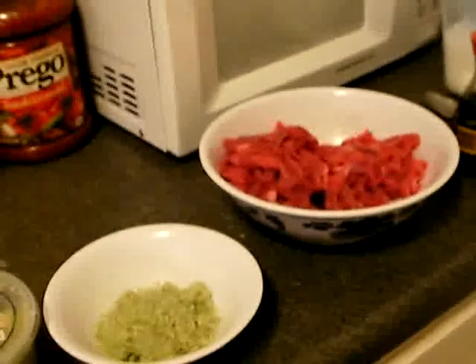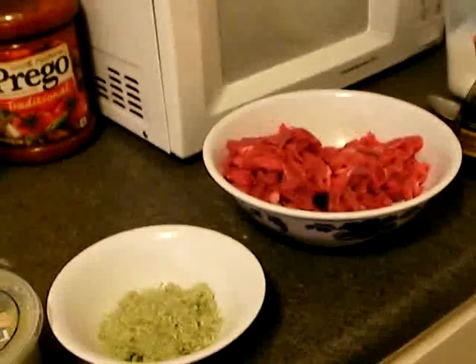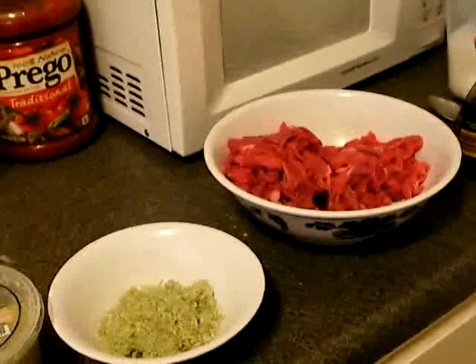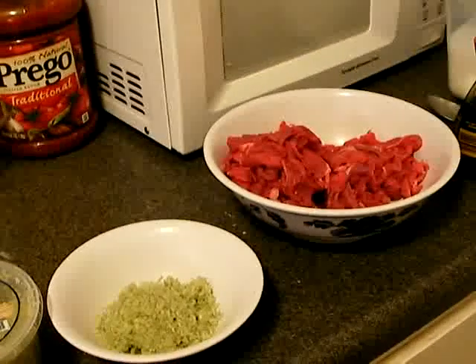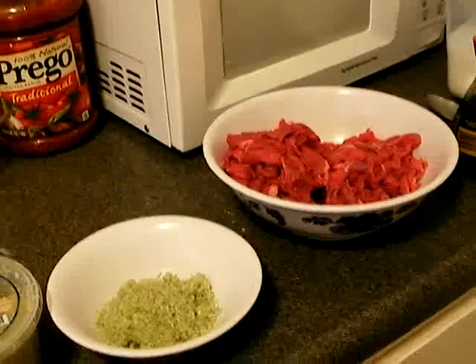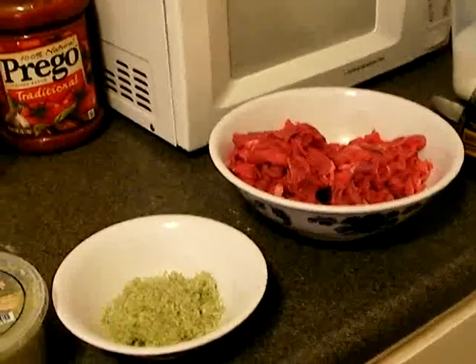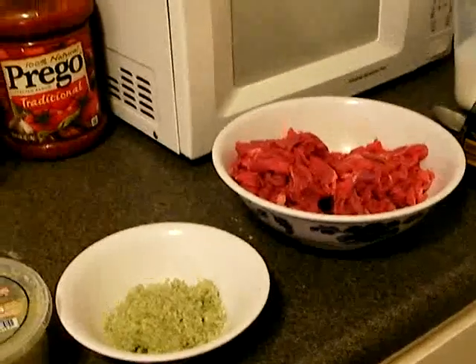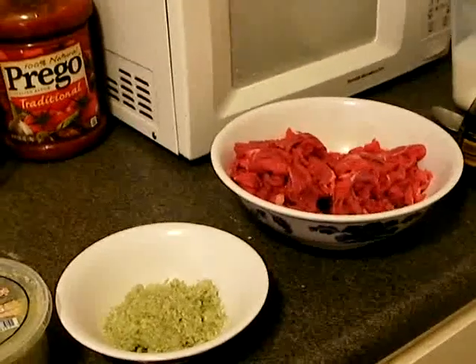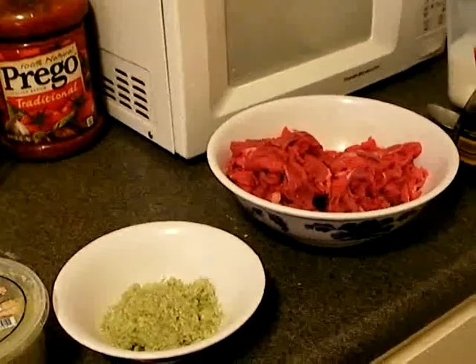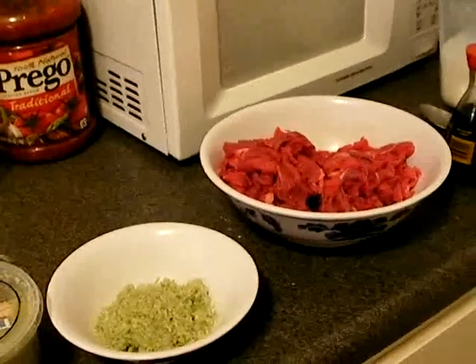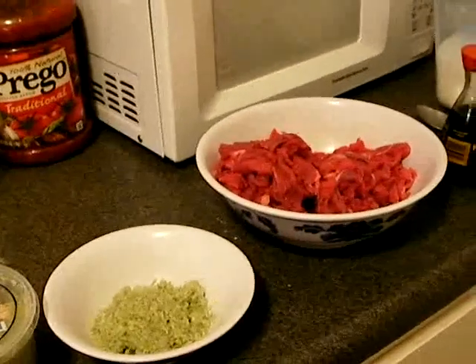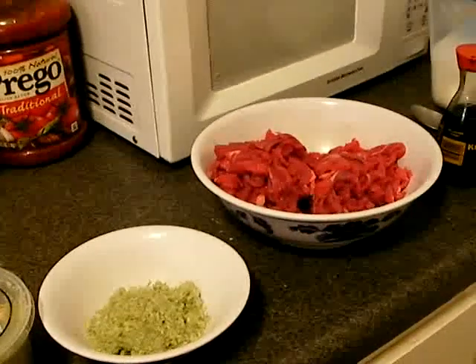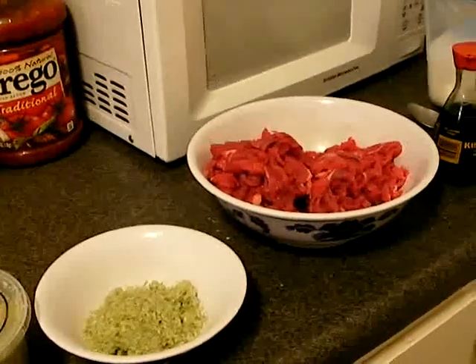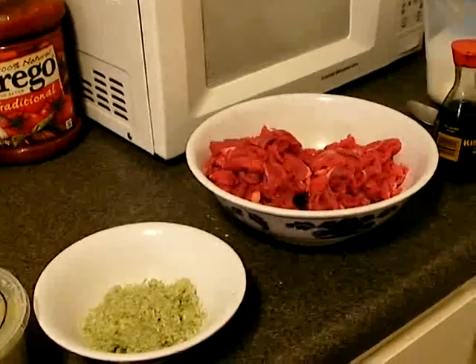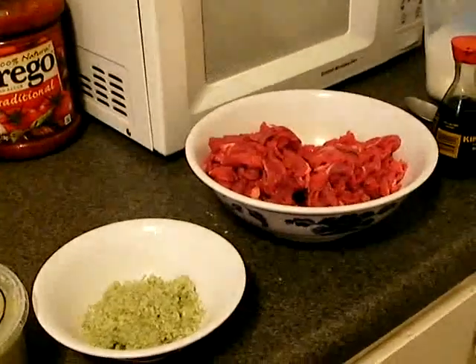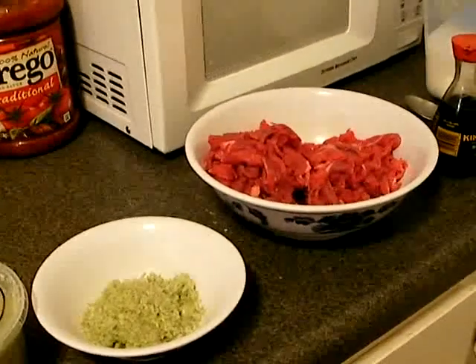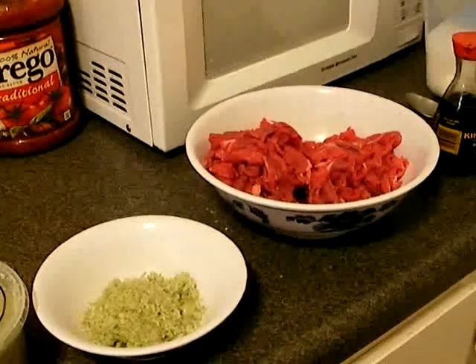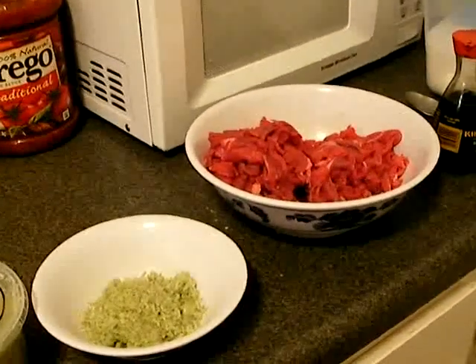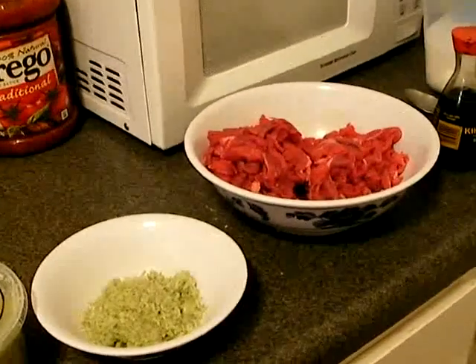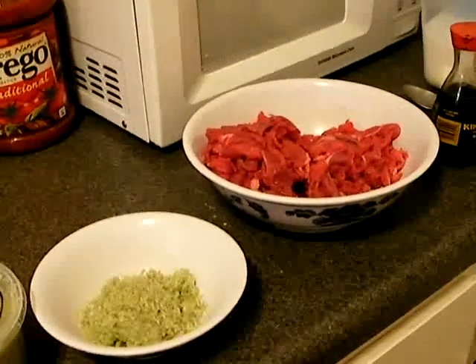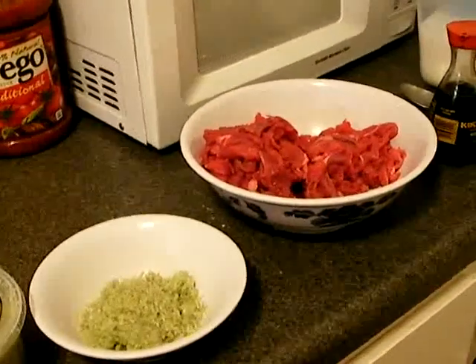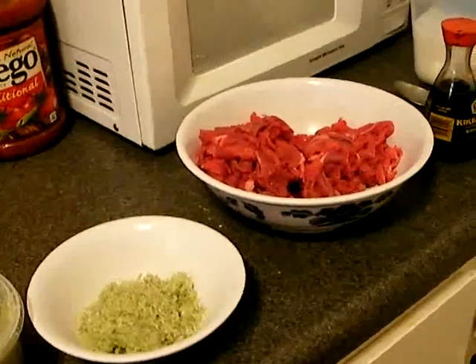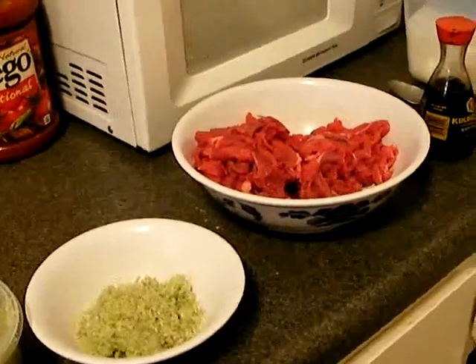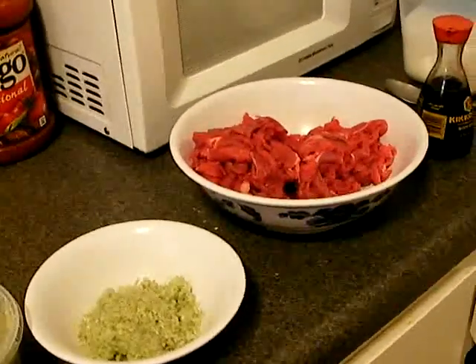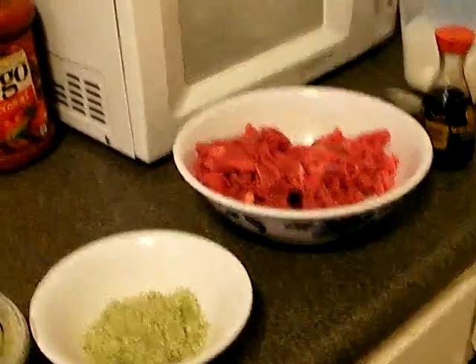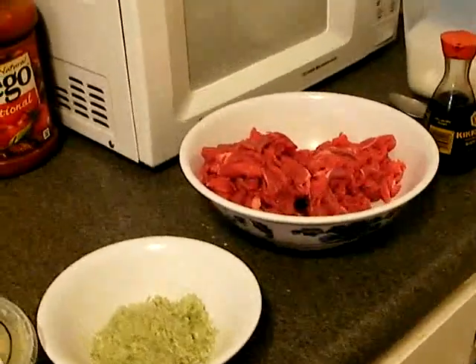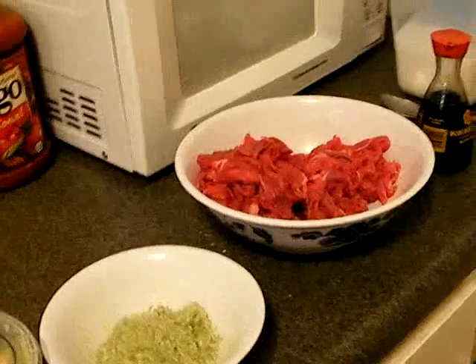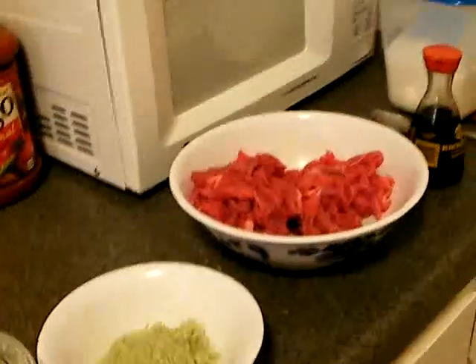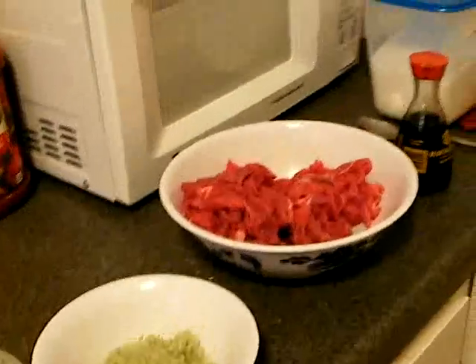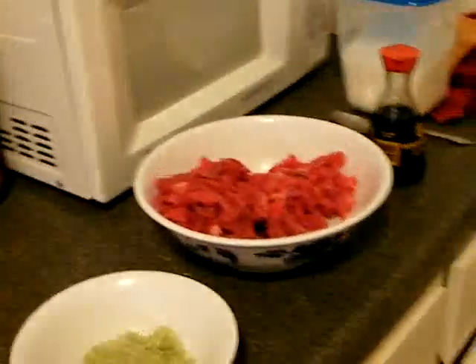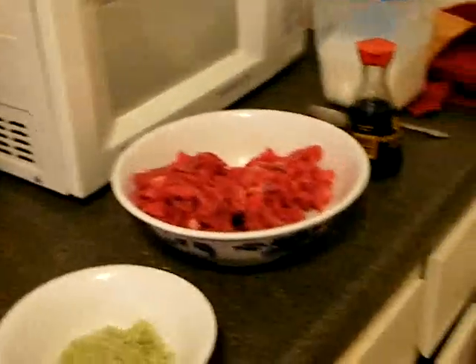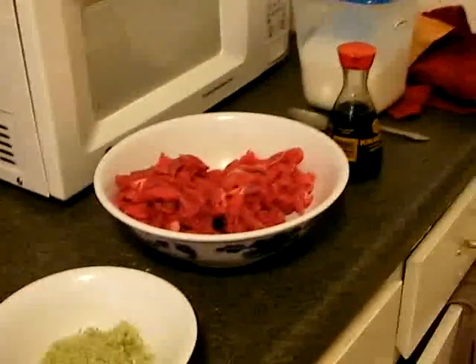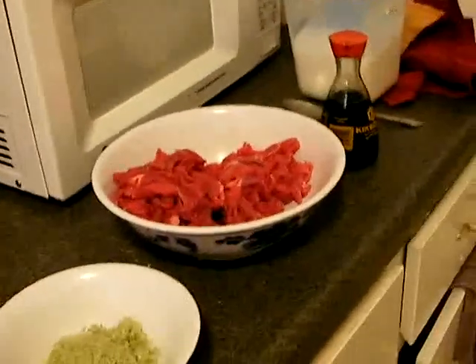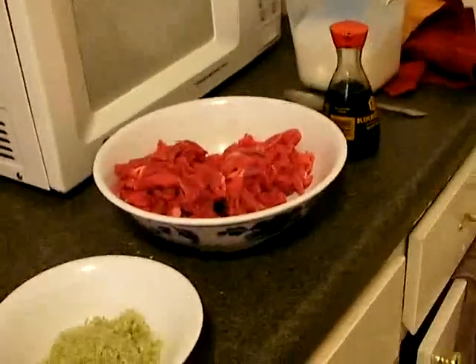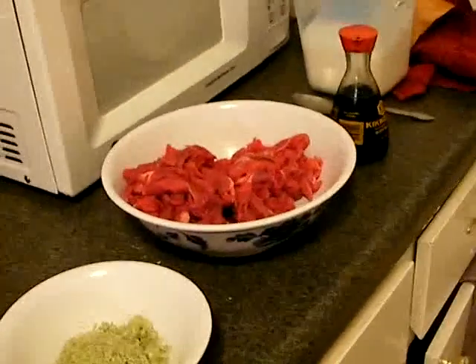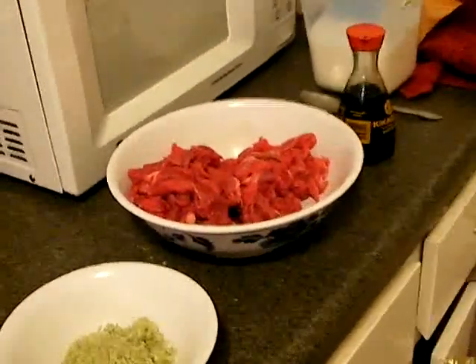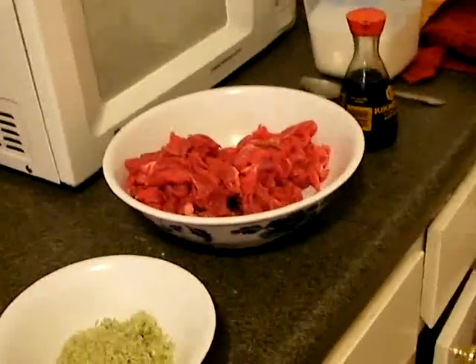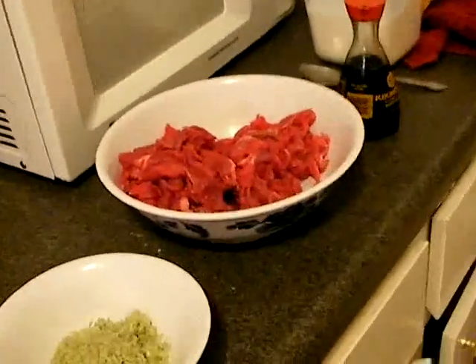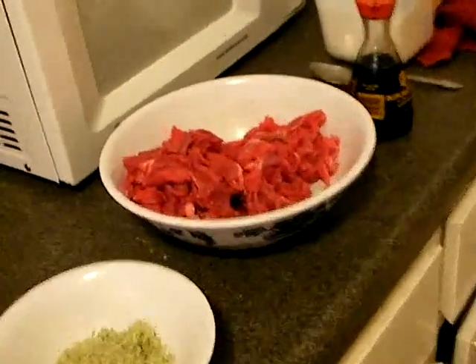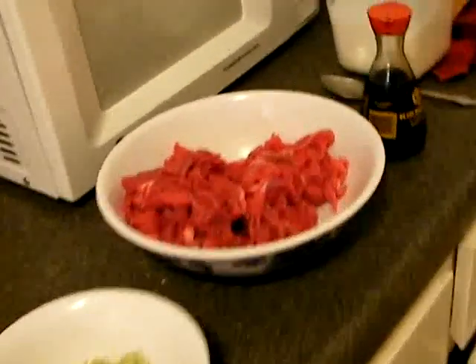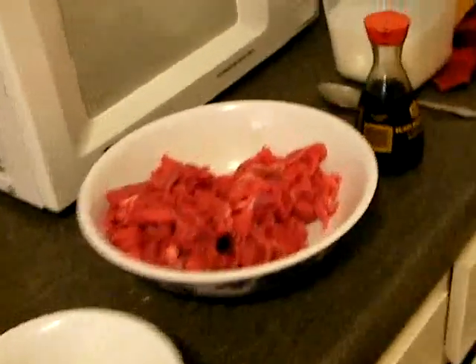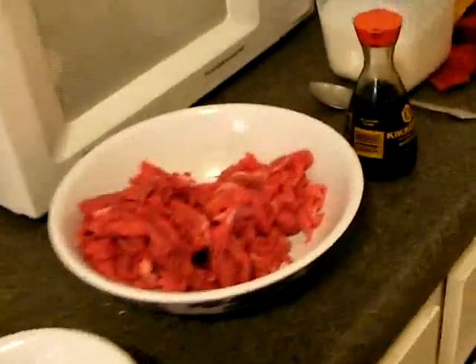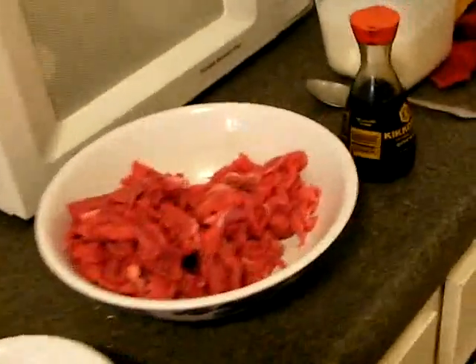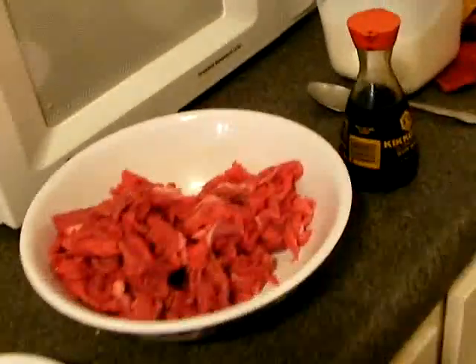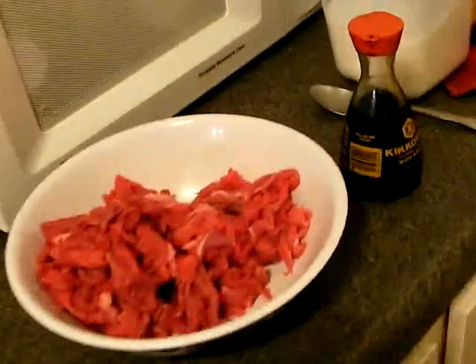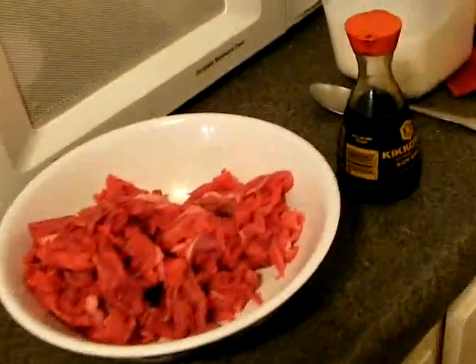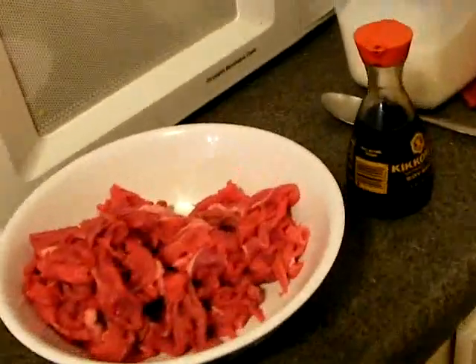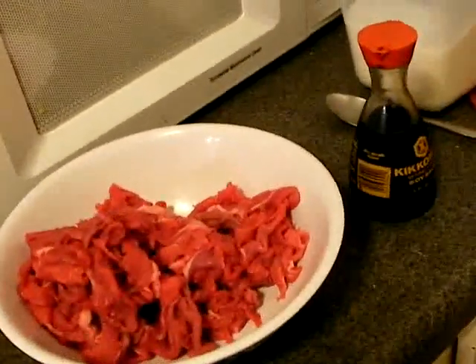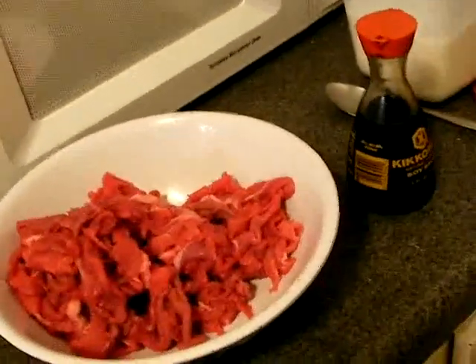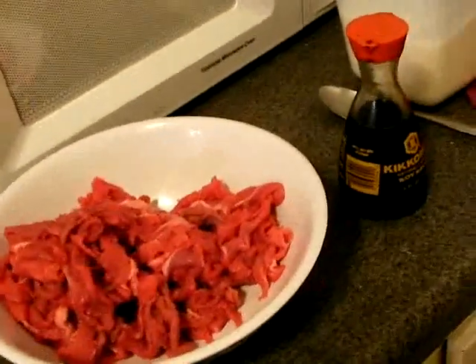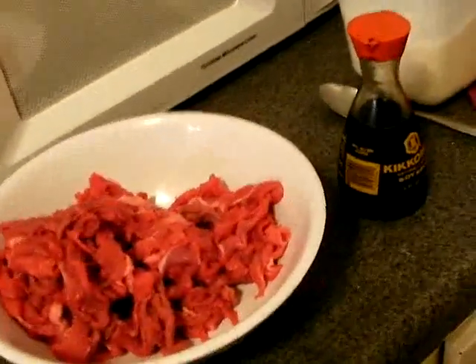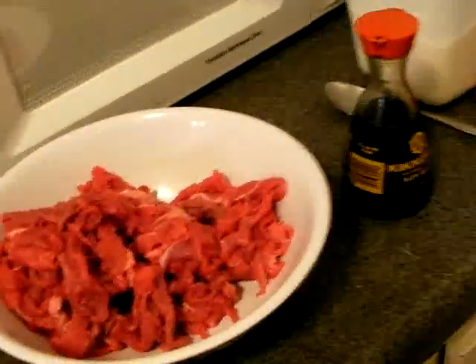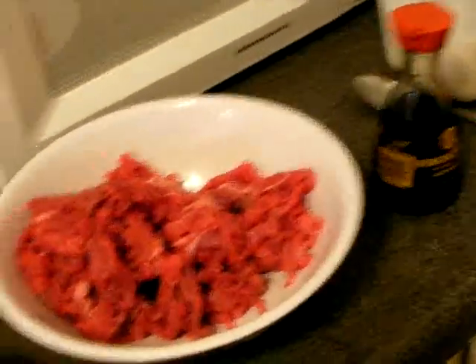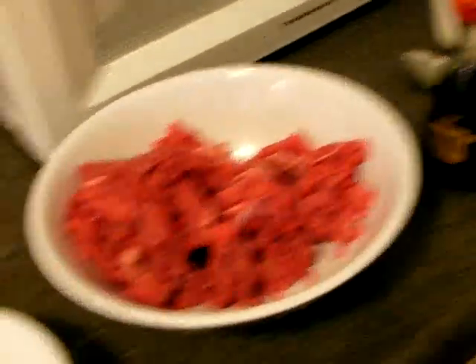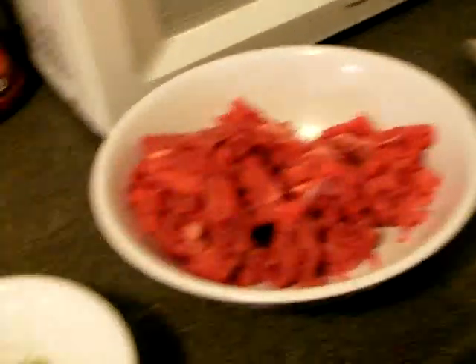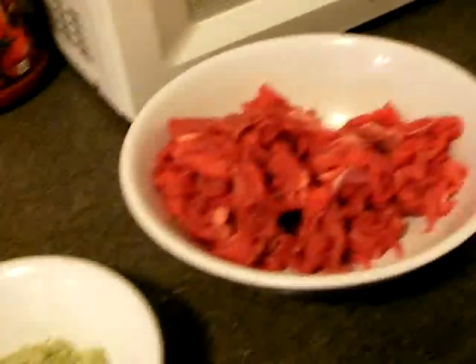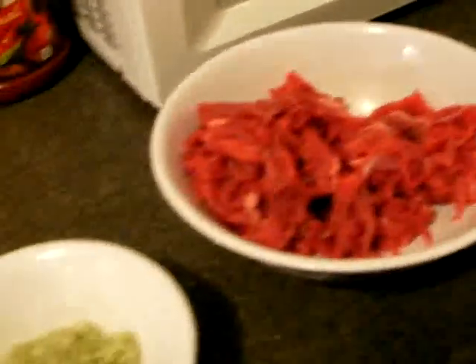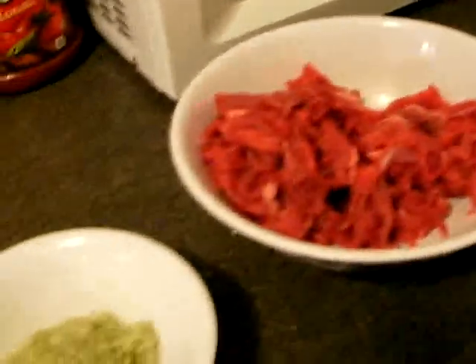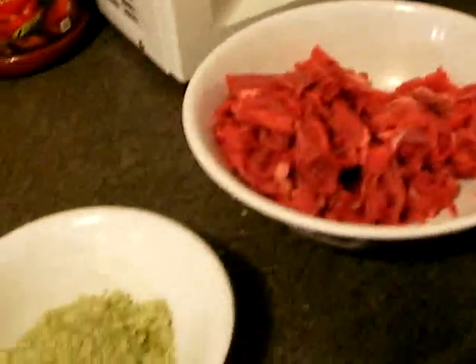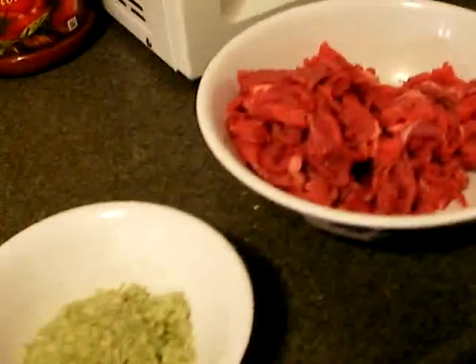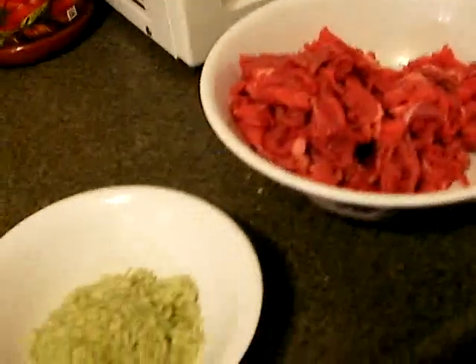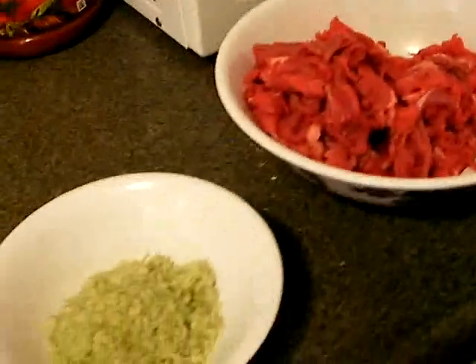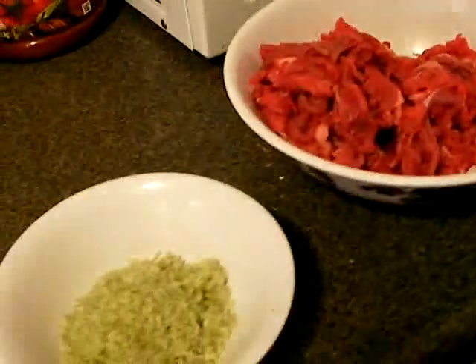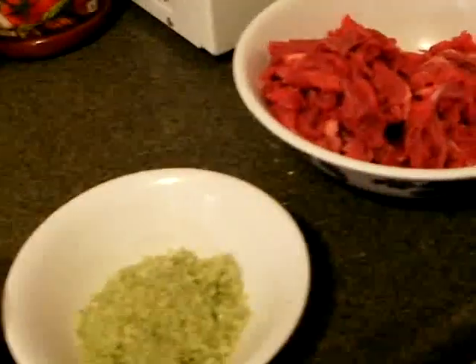Welcome to another recipe at TheCheatingCook.com. Today we're going to cook stir-fried beef with lemongrass and soy sauce.